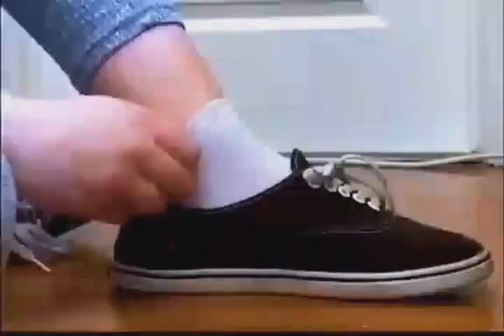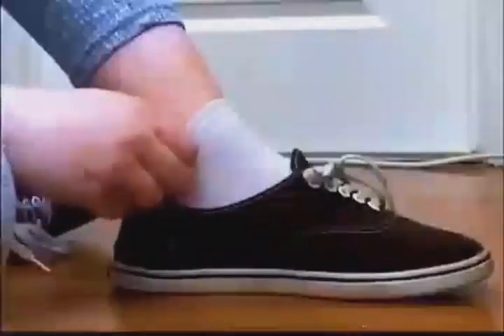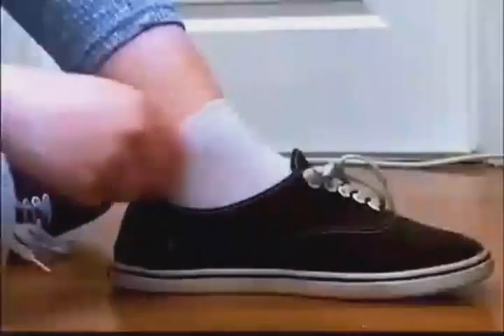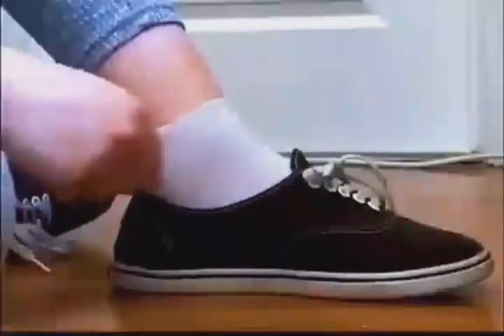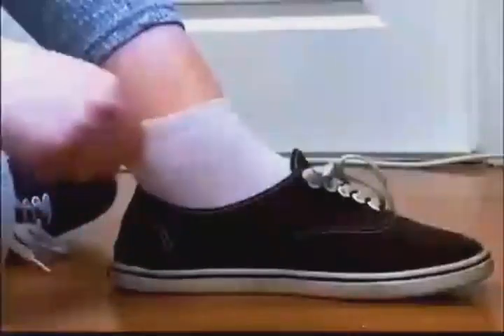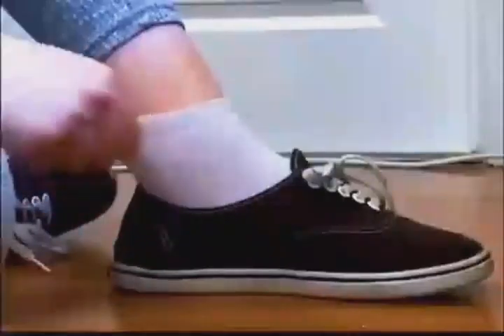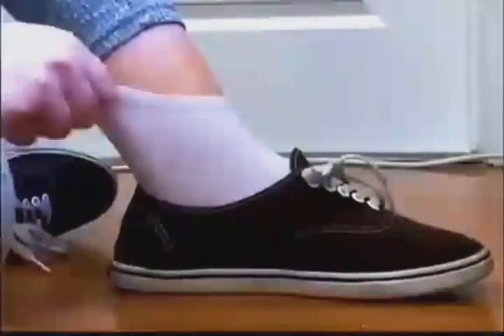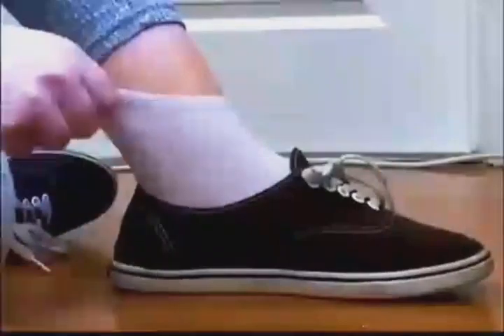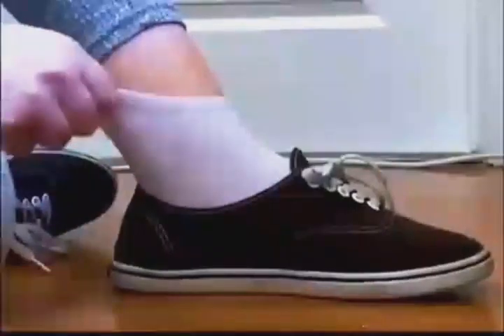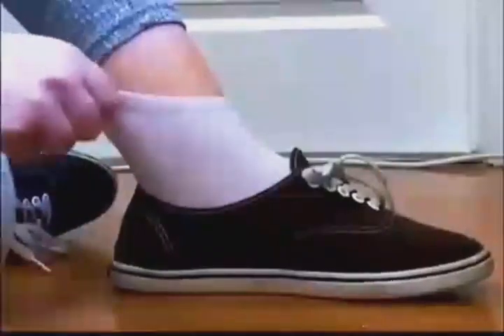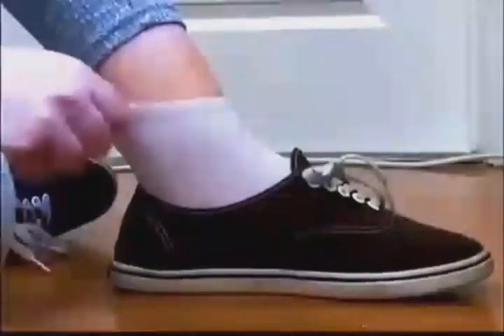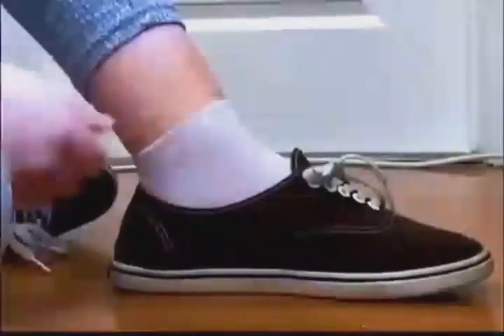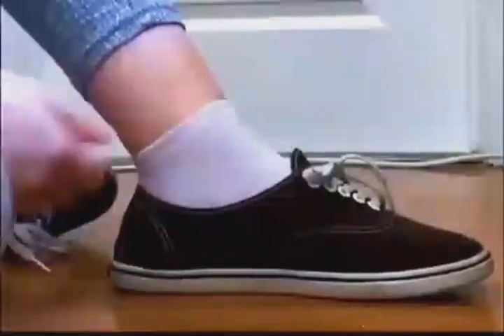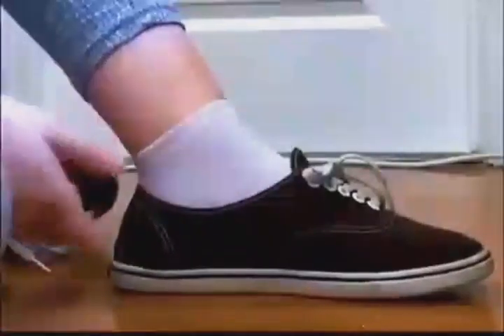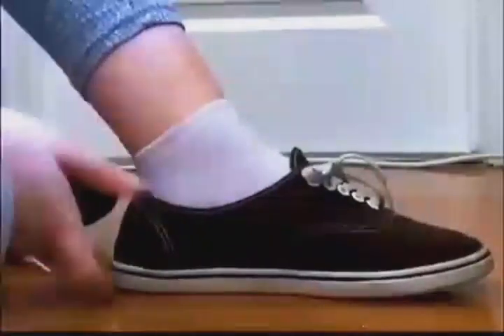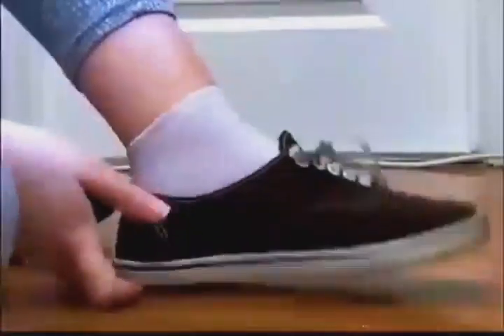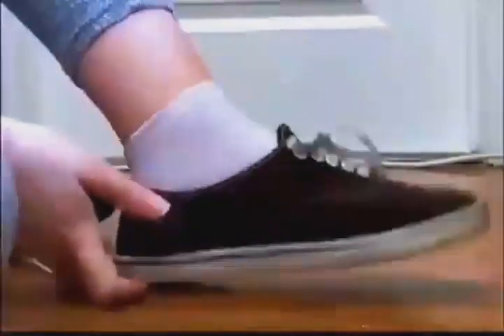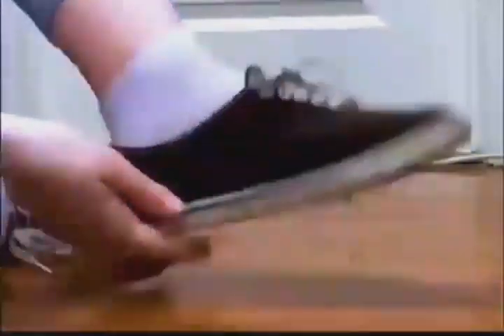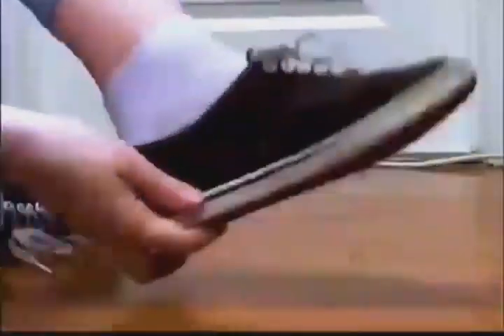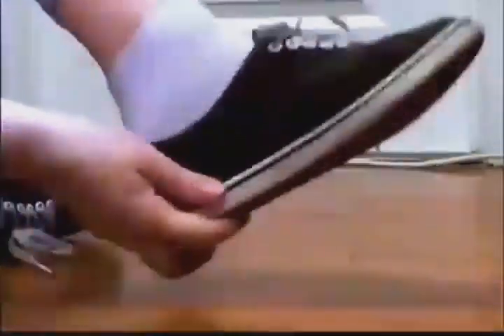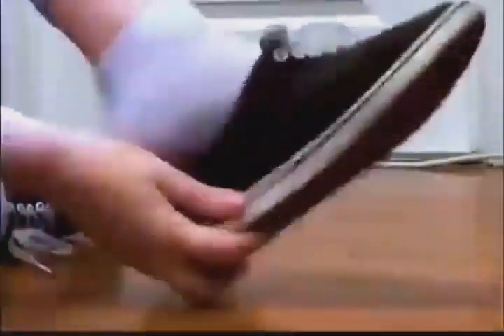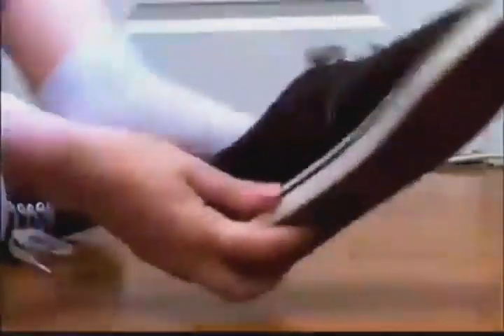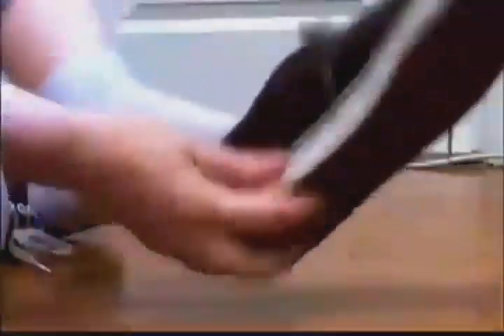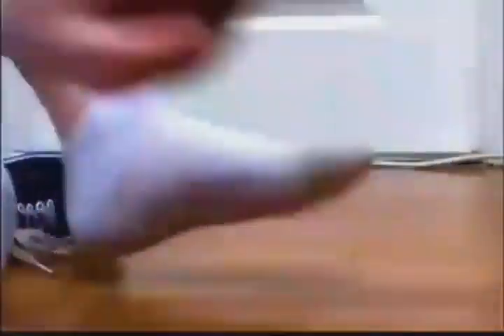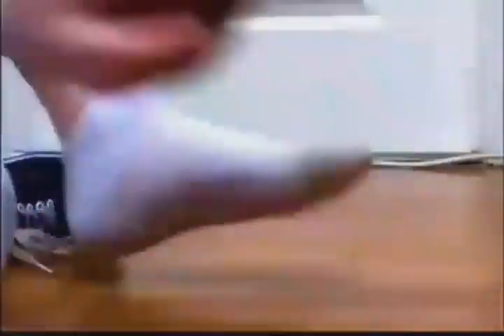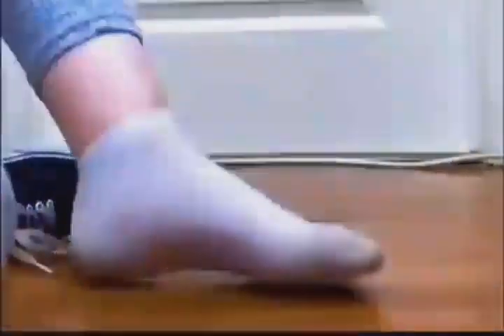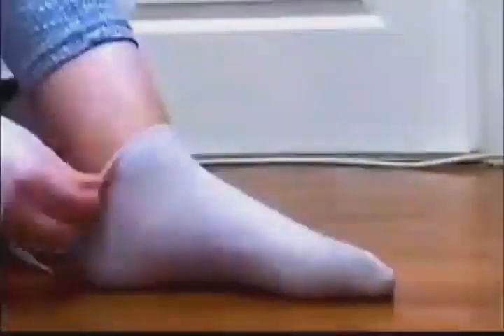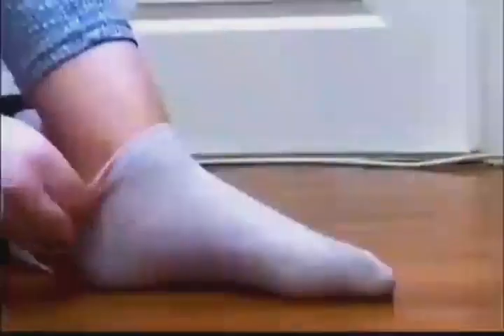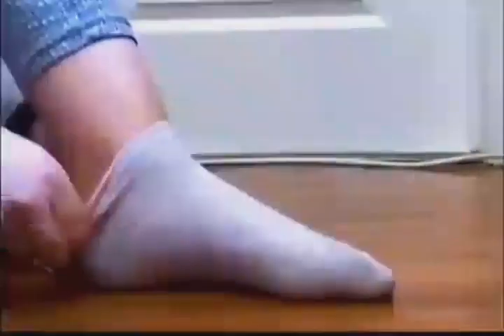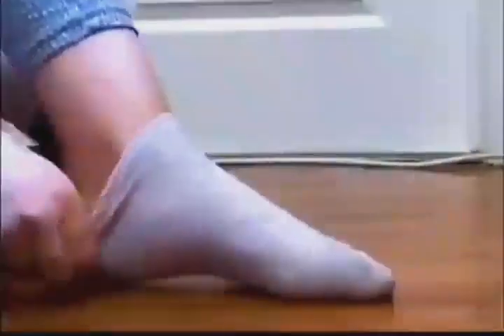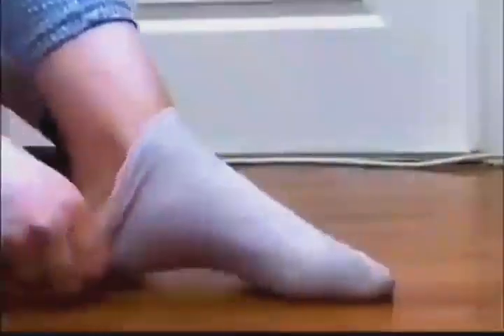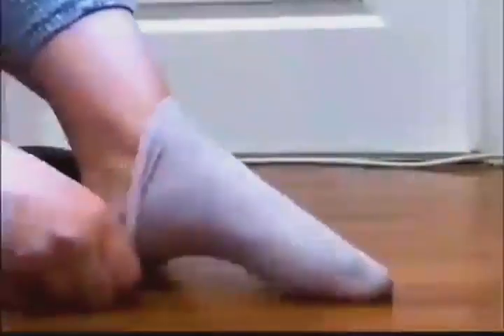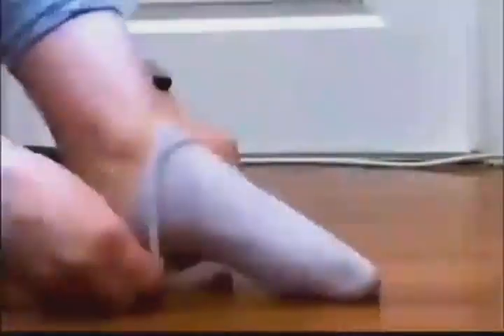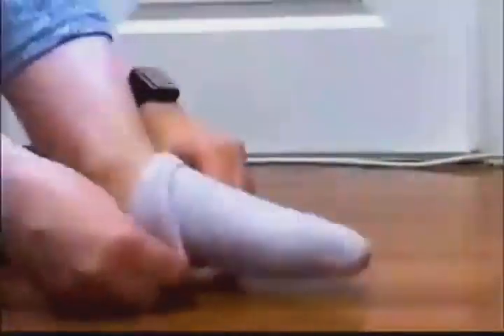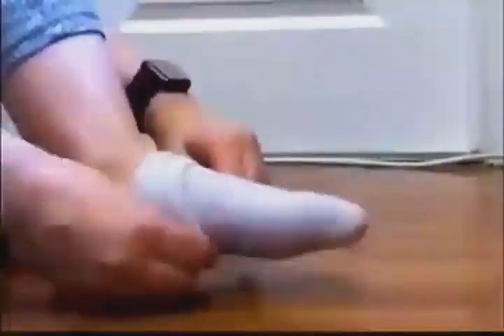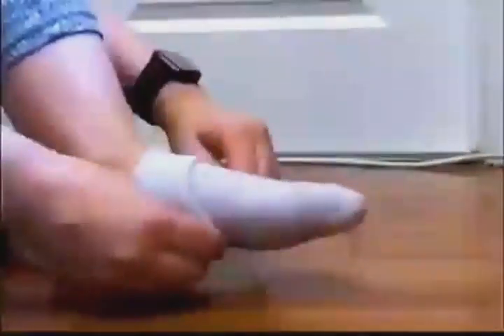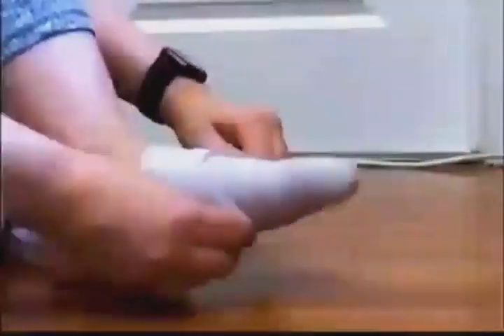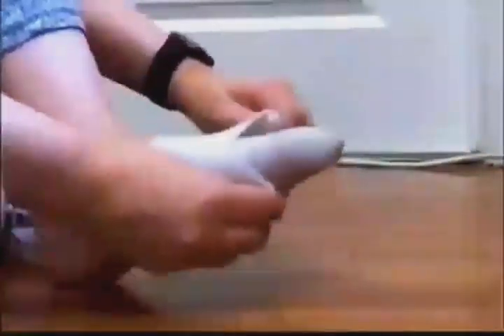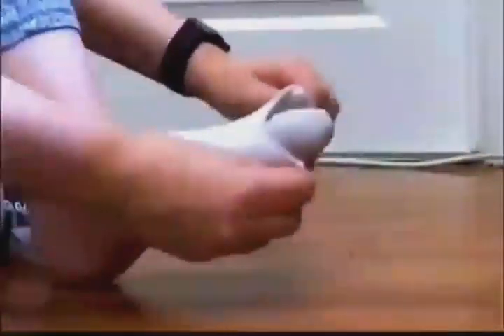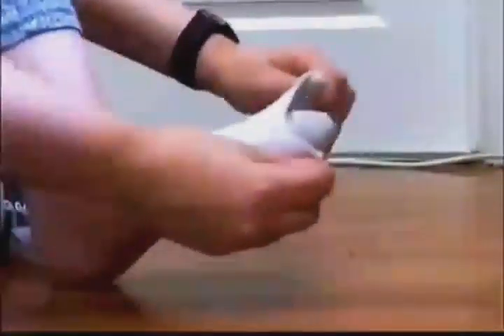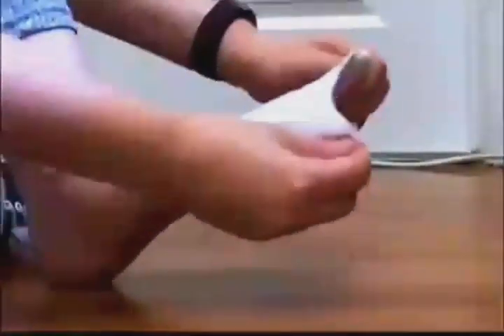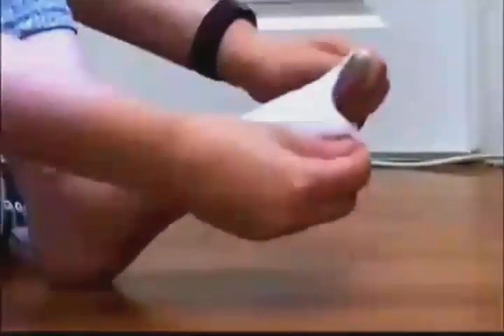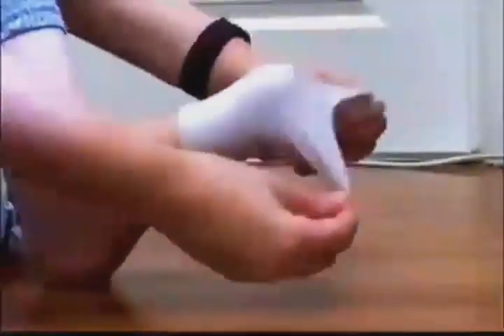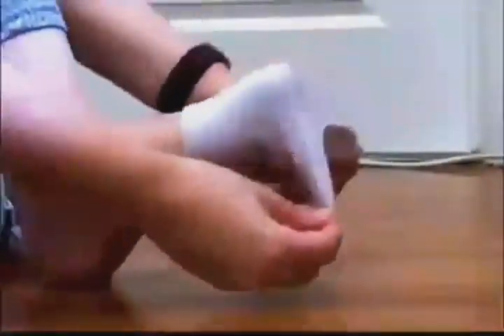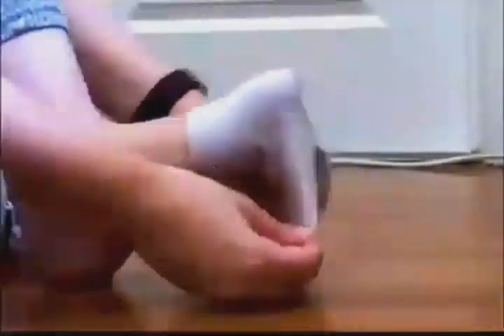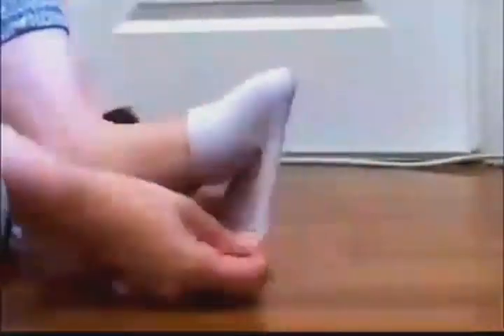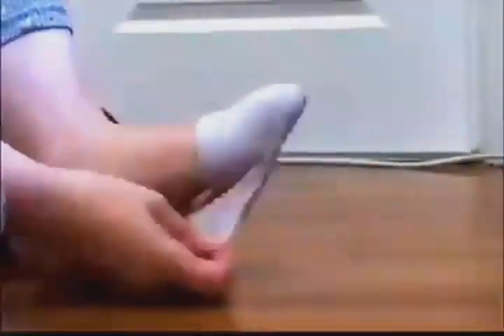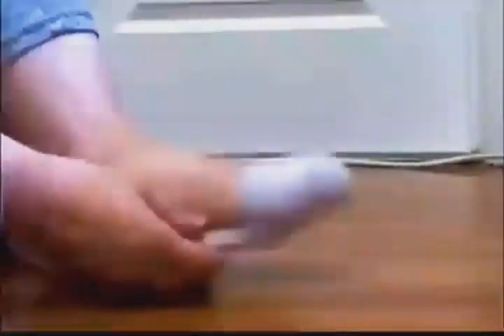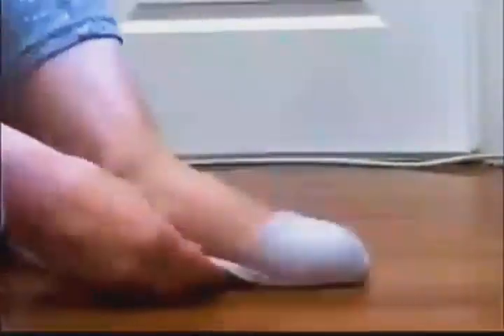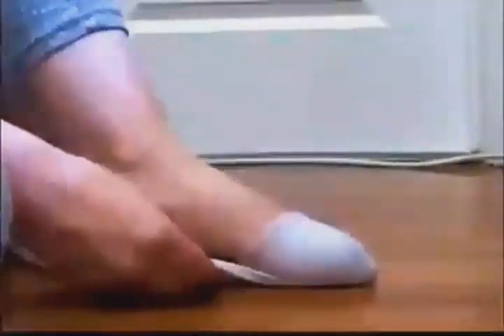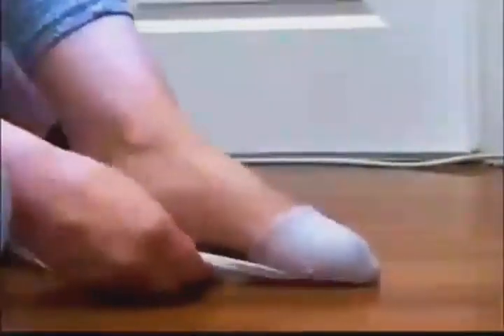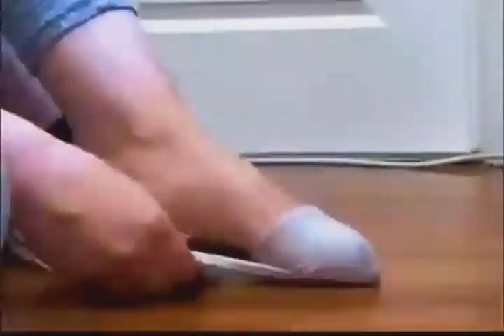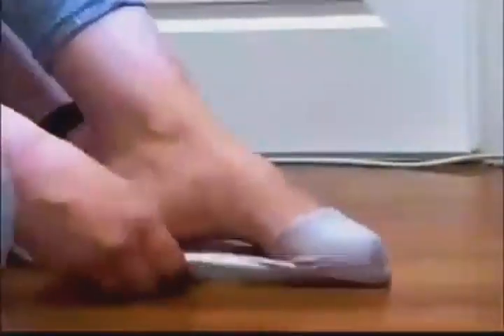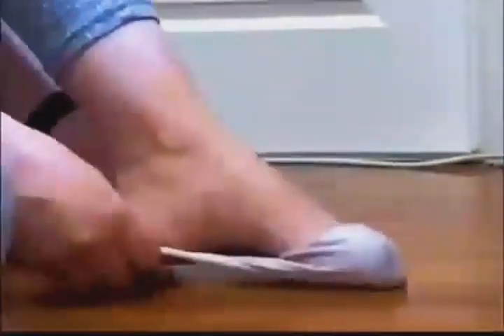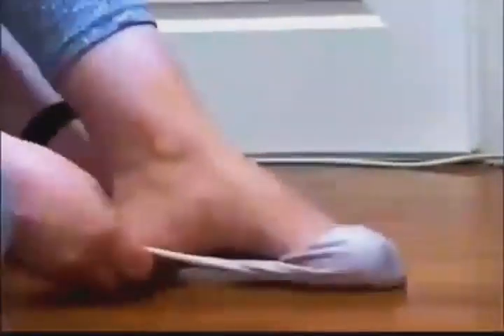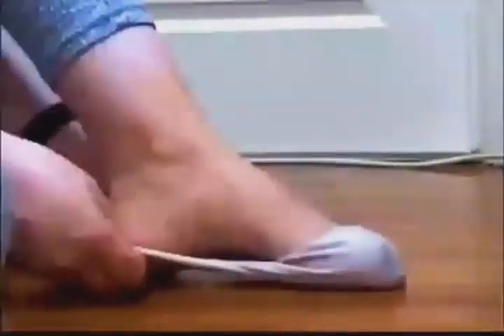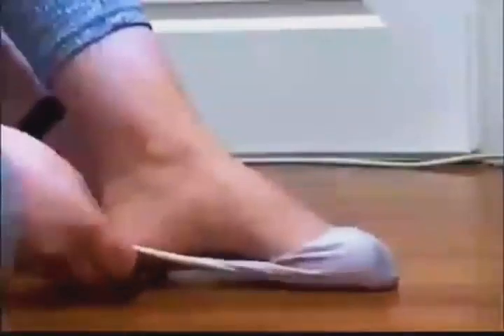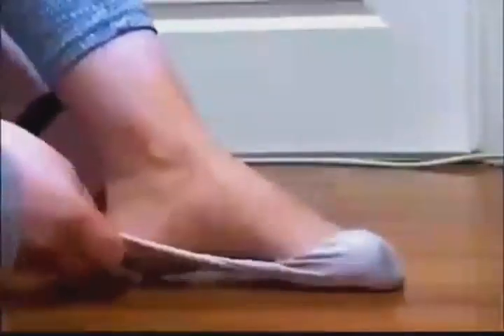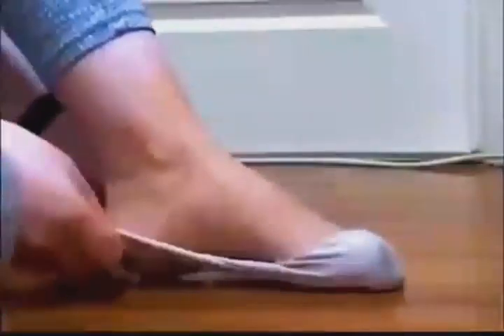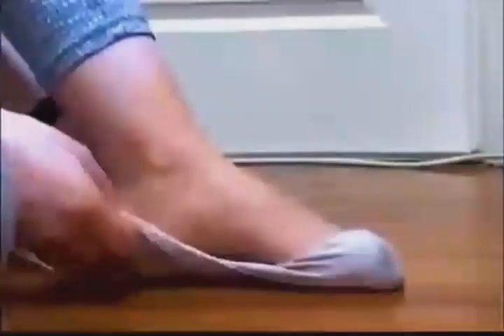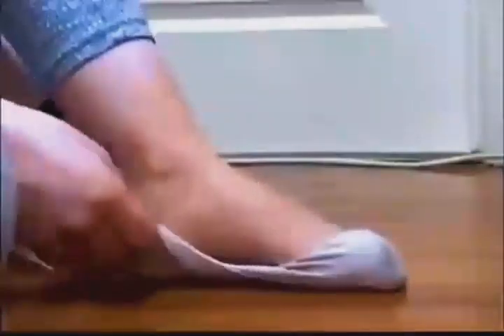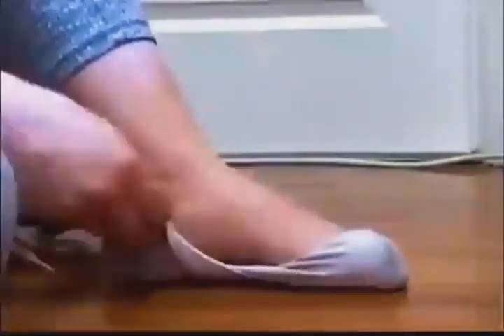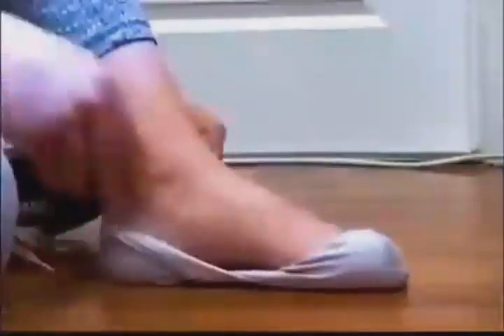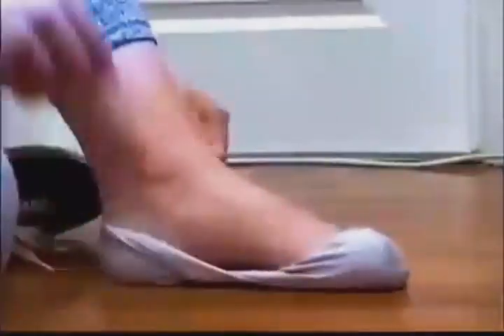If your socks are too long and look unattractive when wearing shoes, follow the folding instructions in the video and you won't be able to see the long socks.